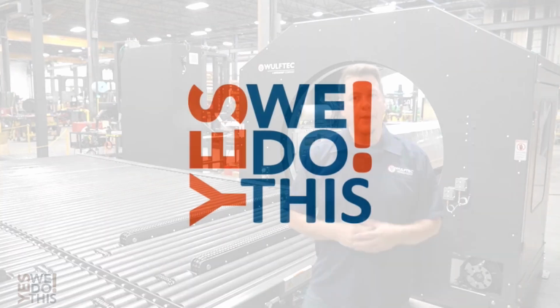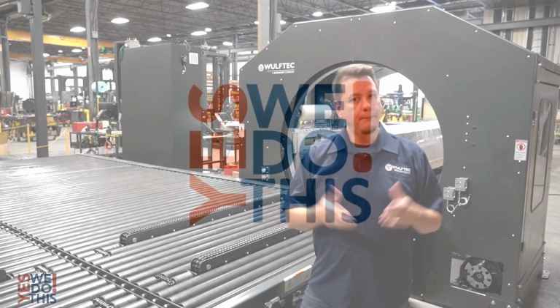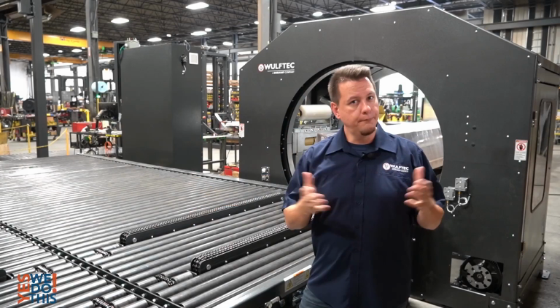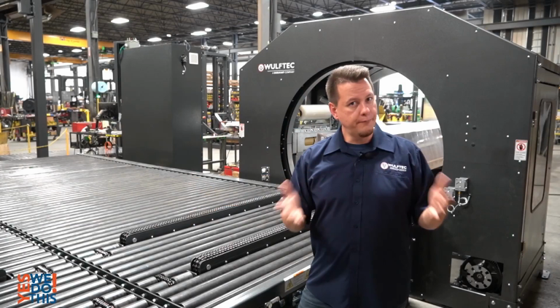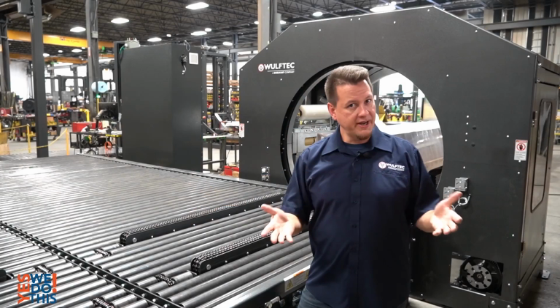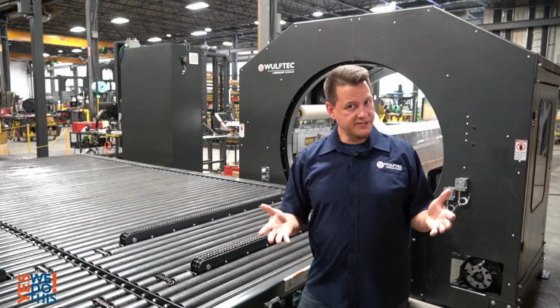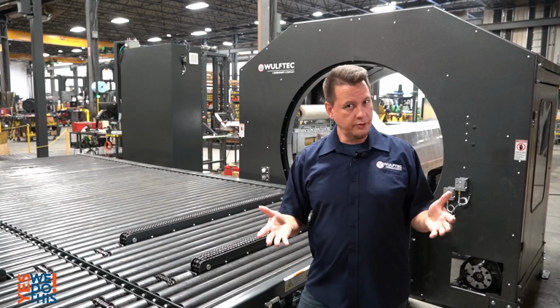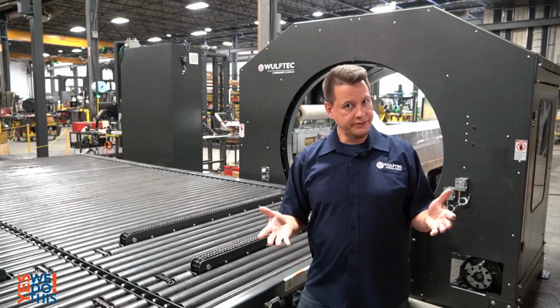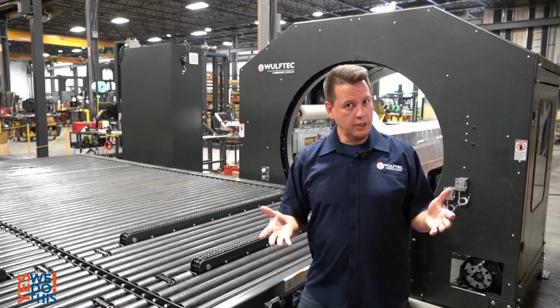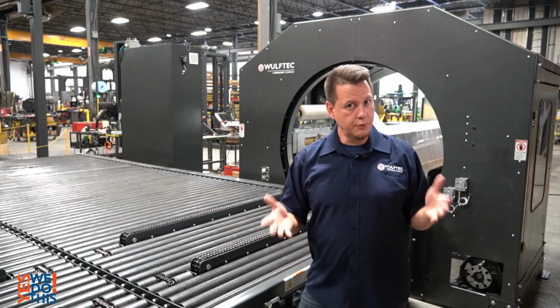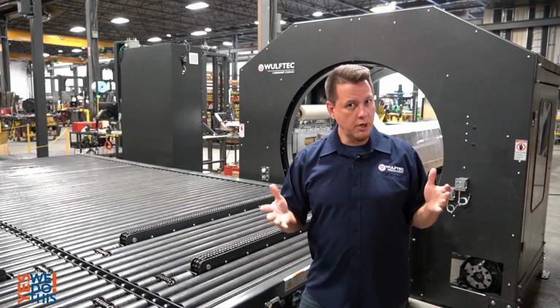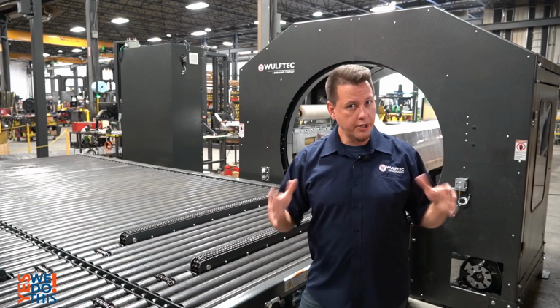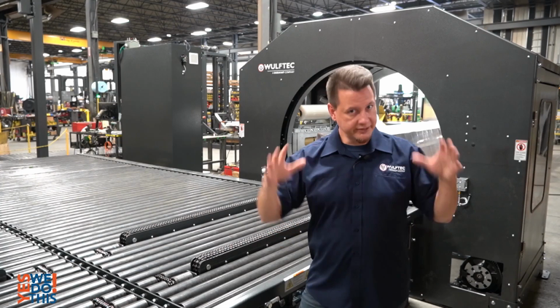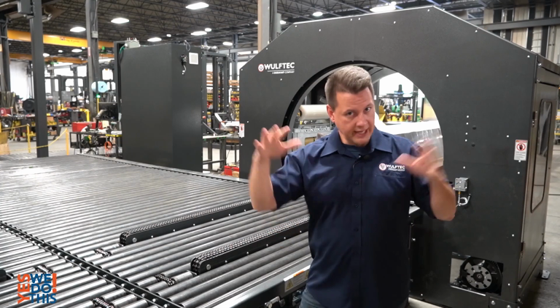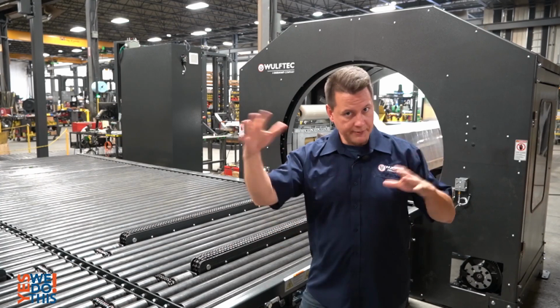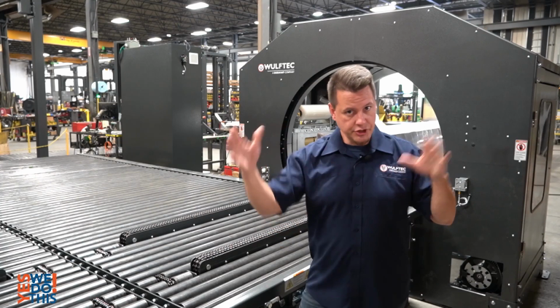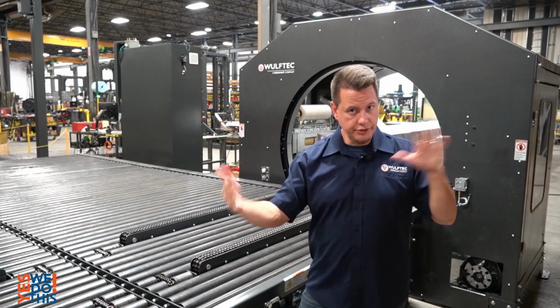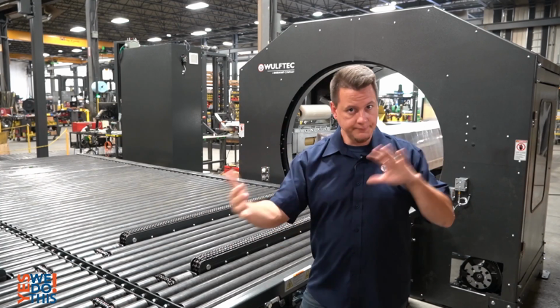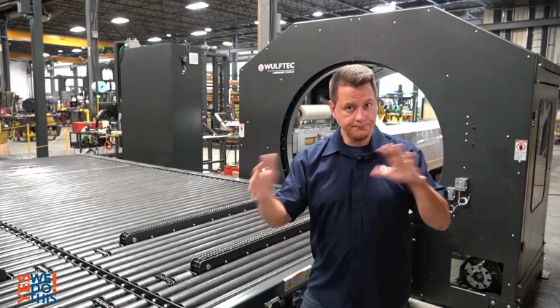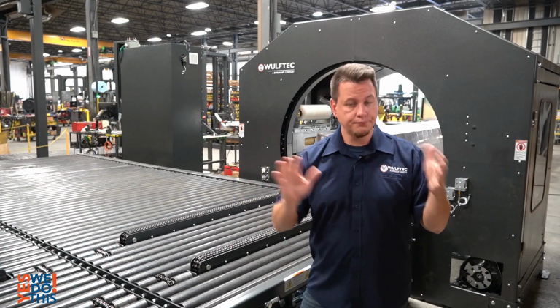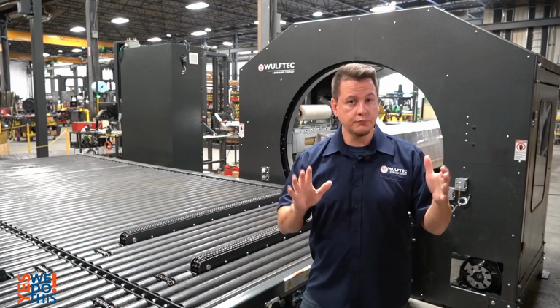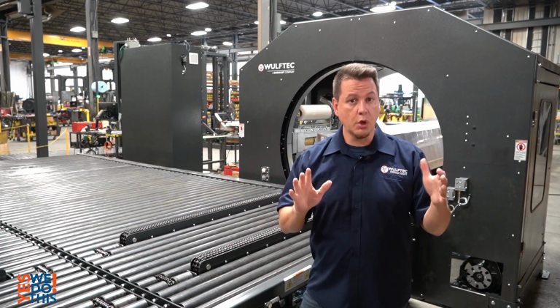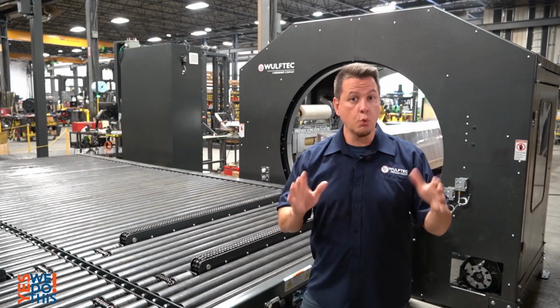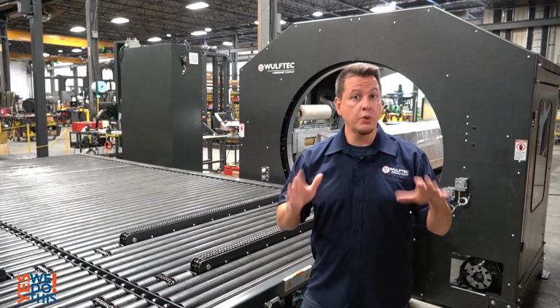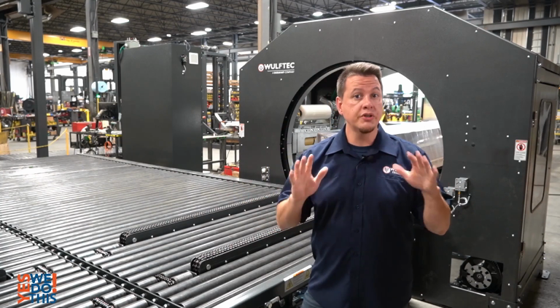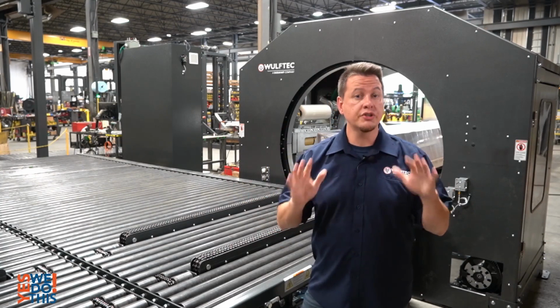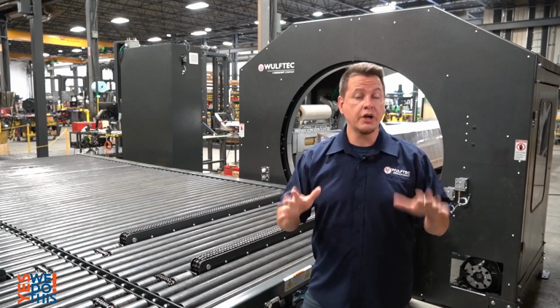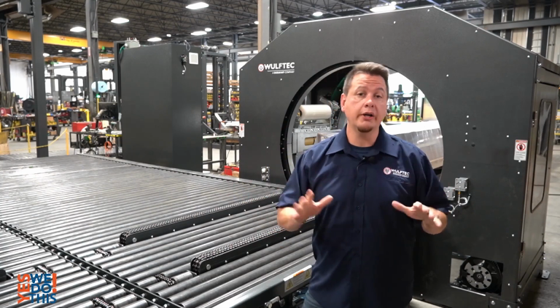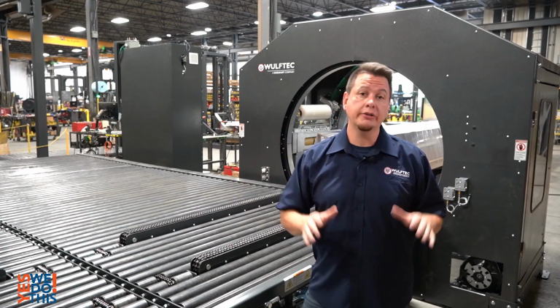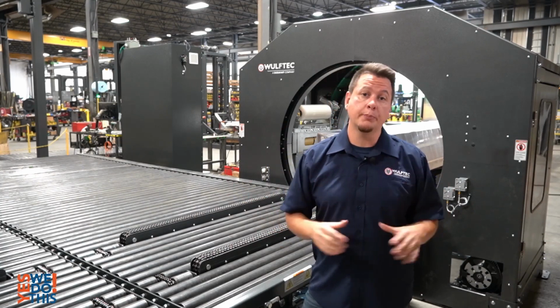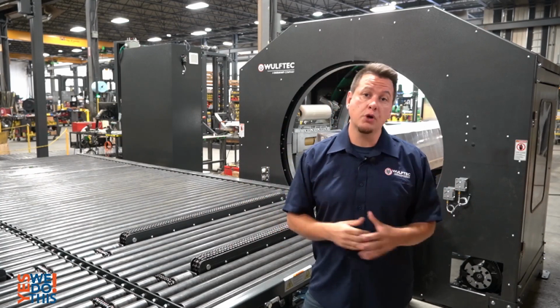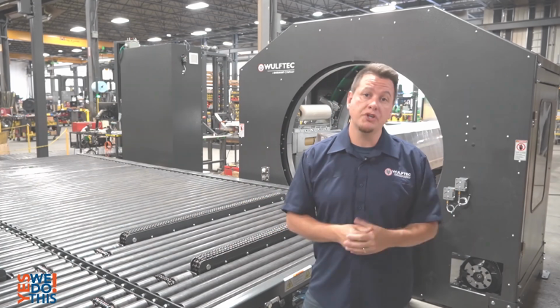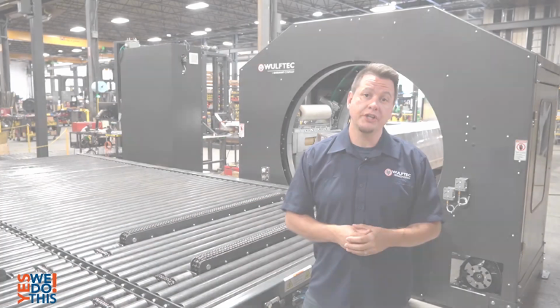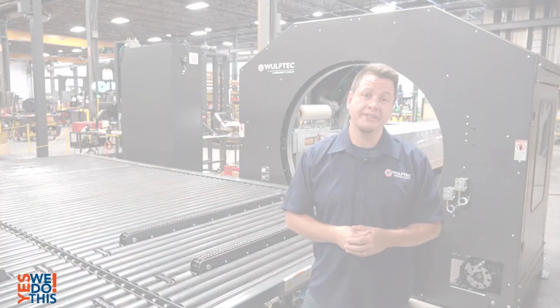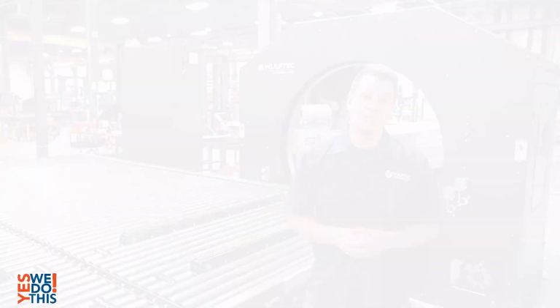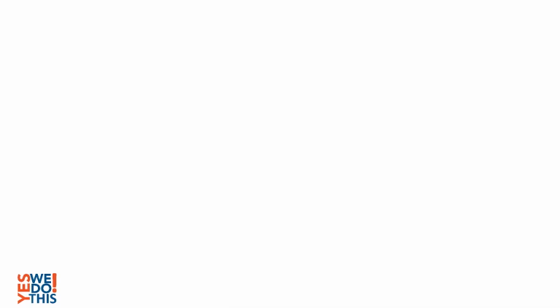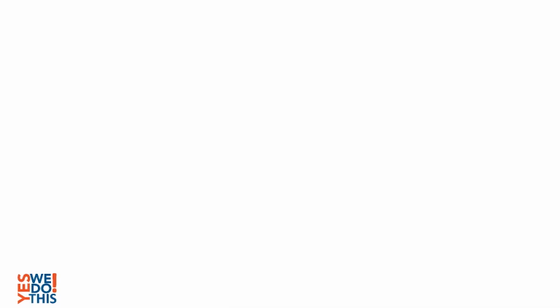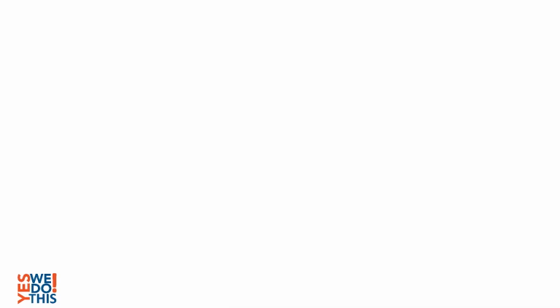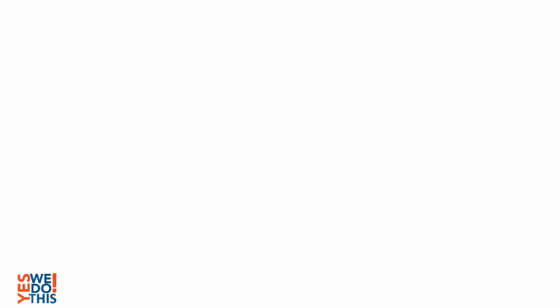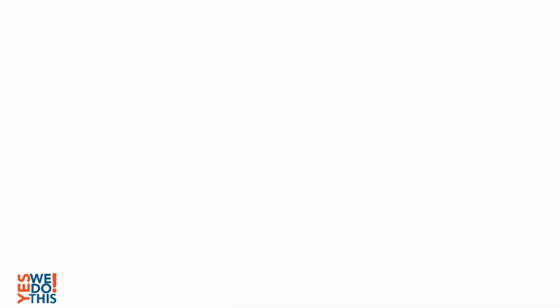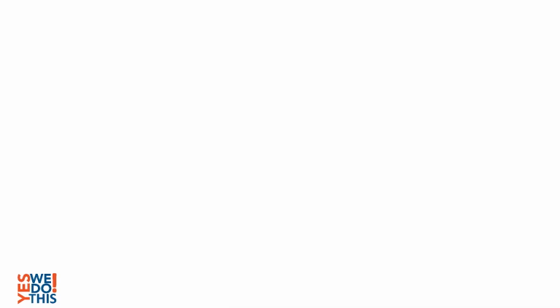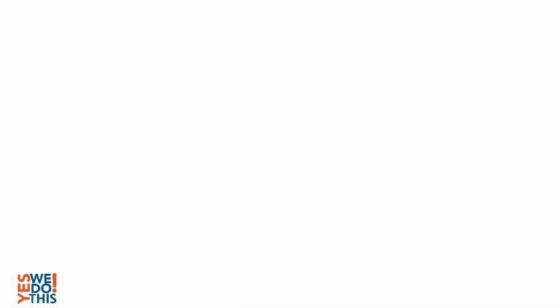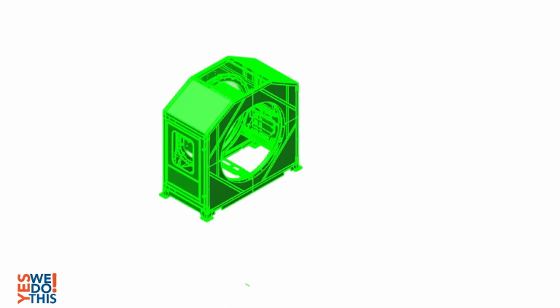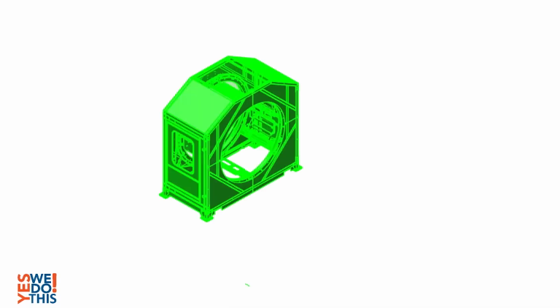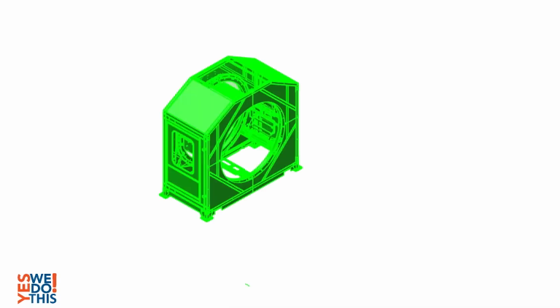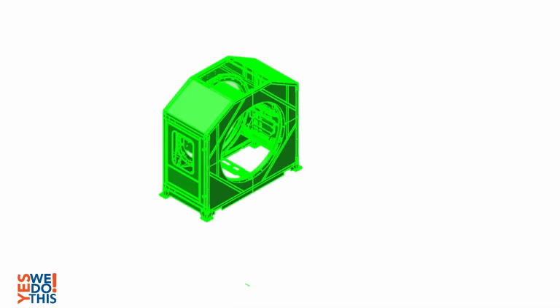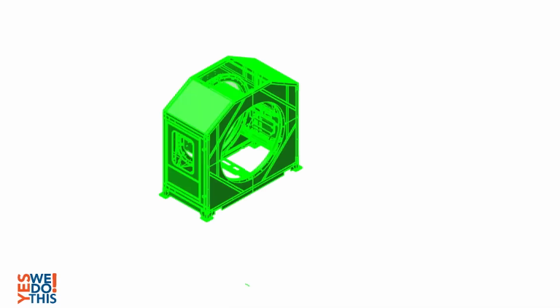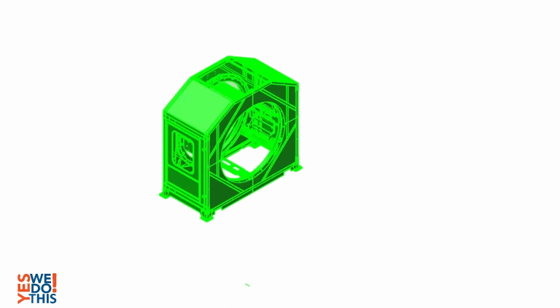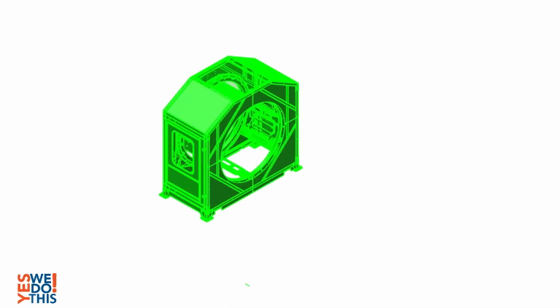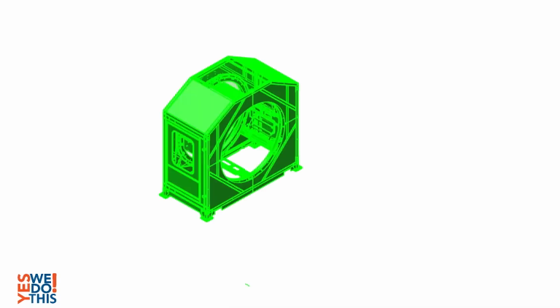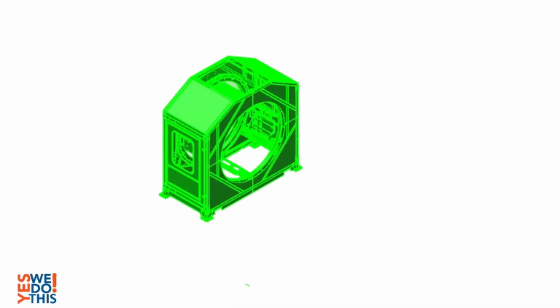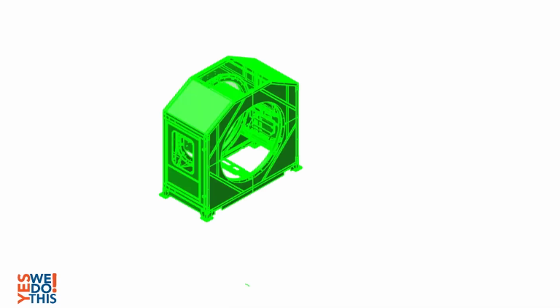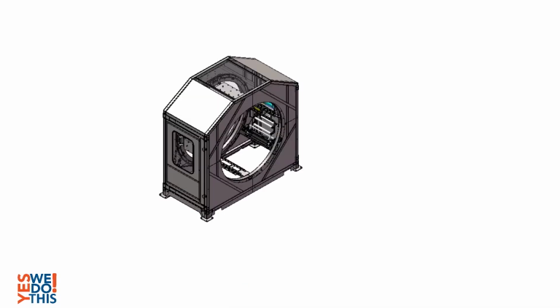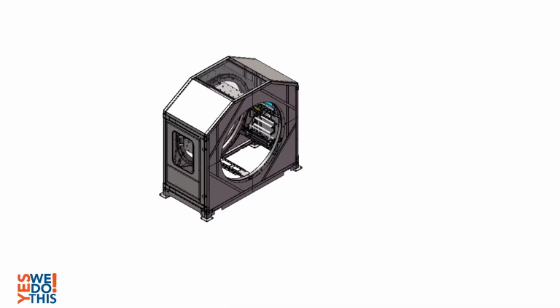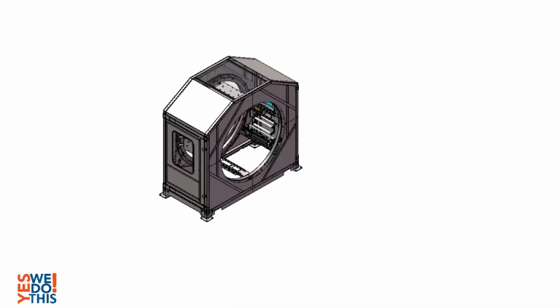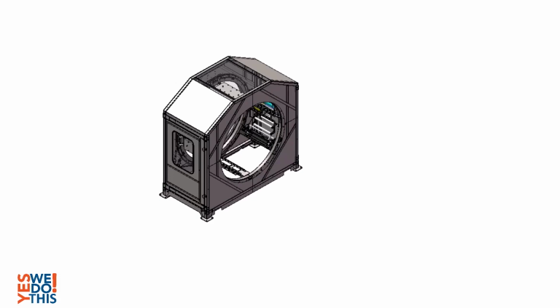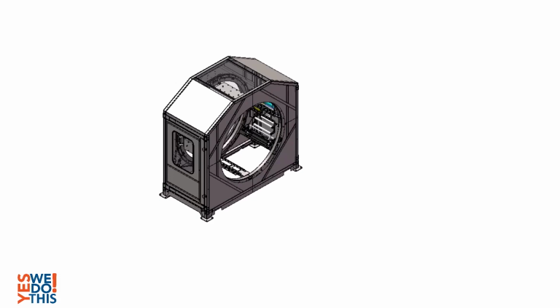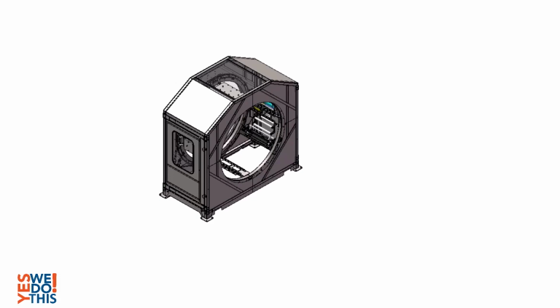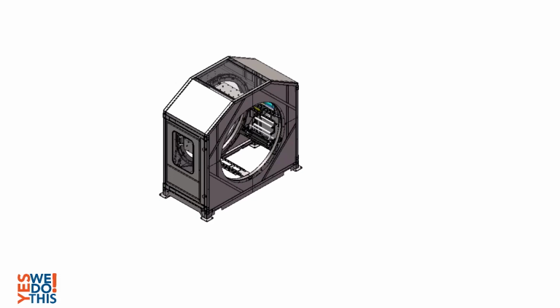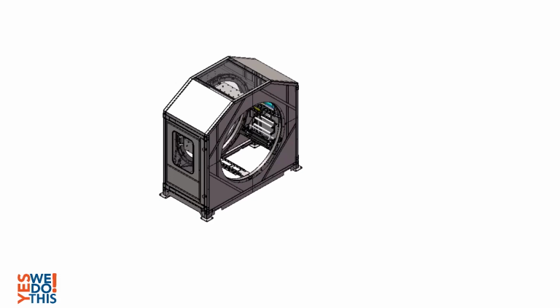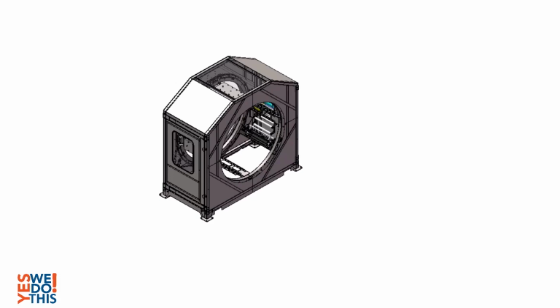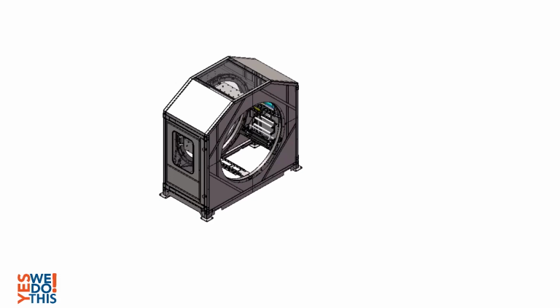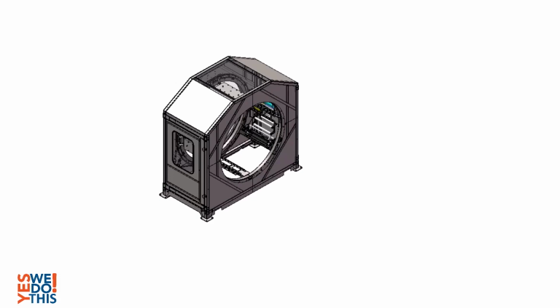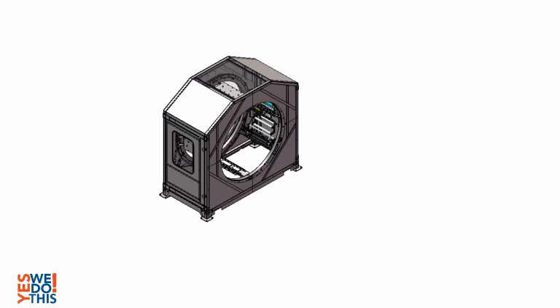Based on their product dimensions, we started the project design with a 72-inch diameter horizontal wrapper.